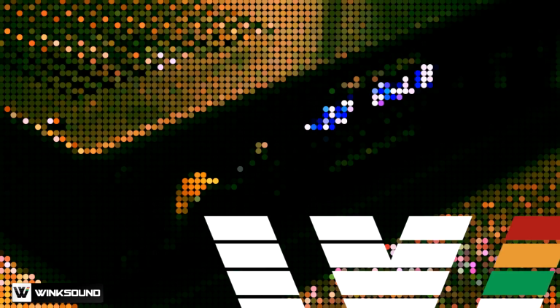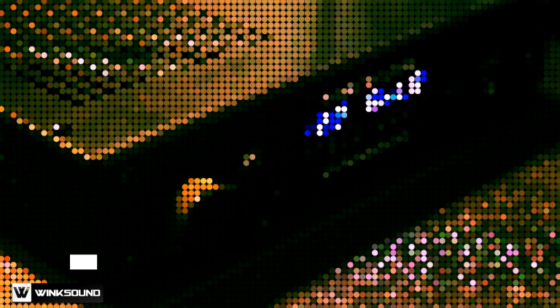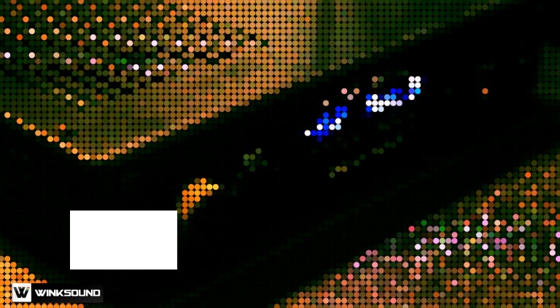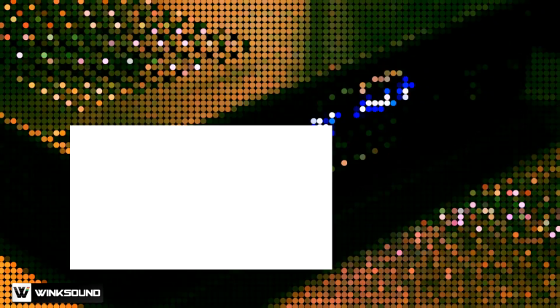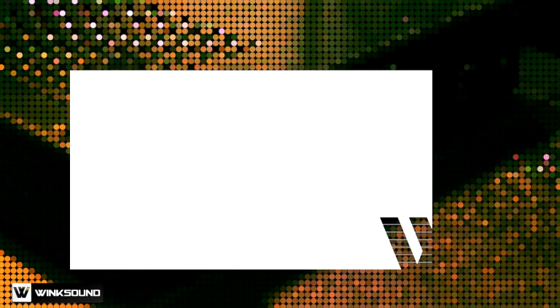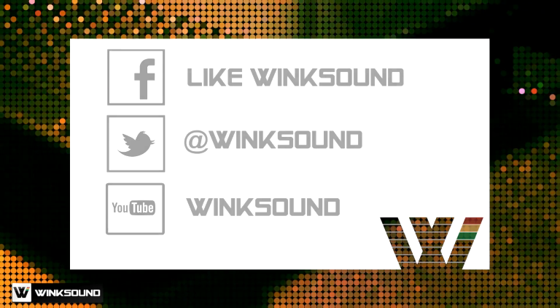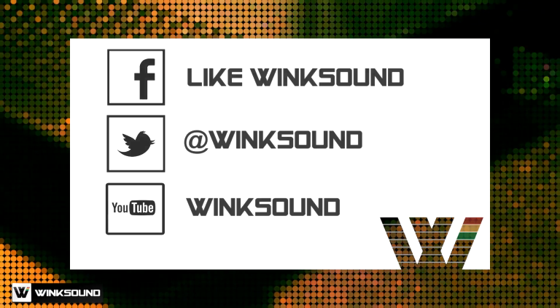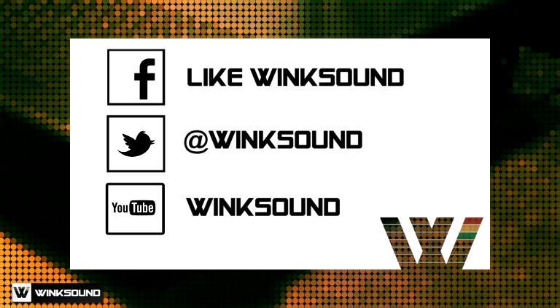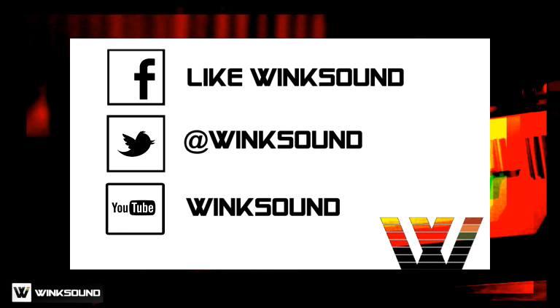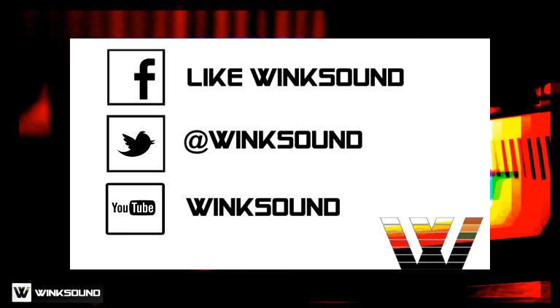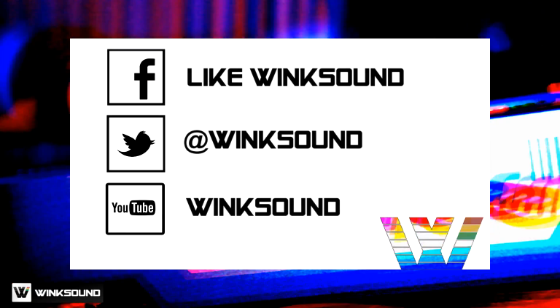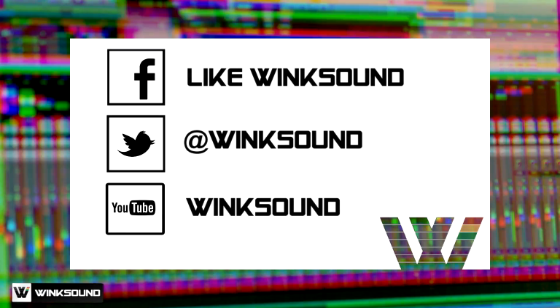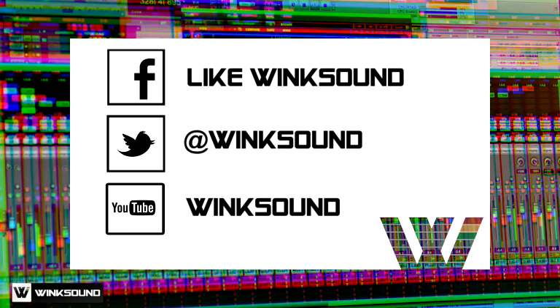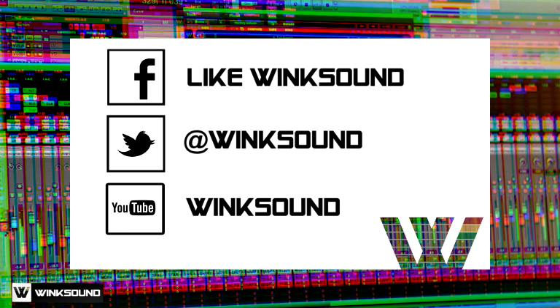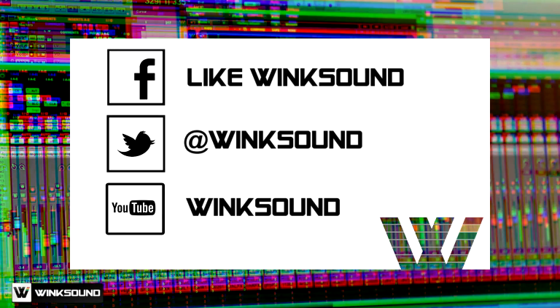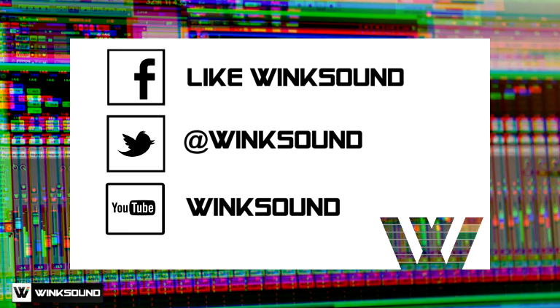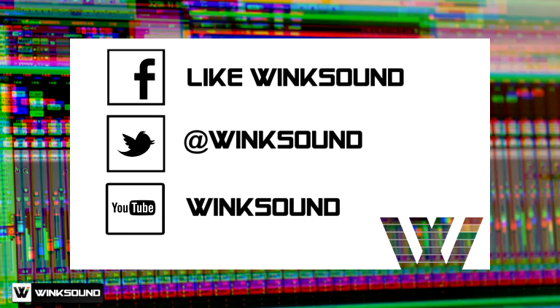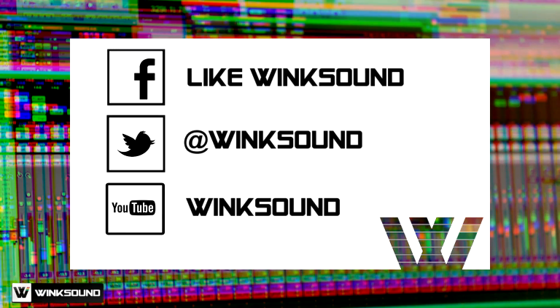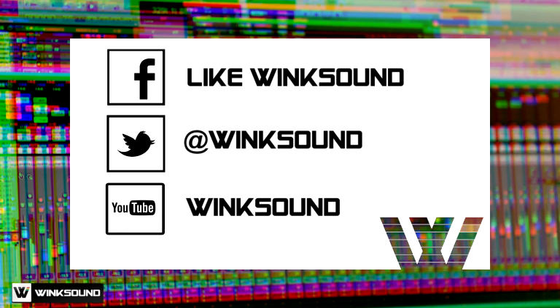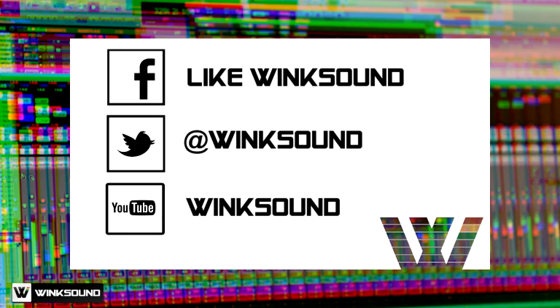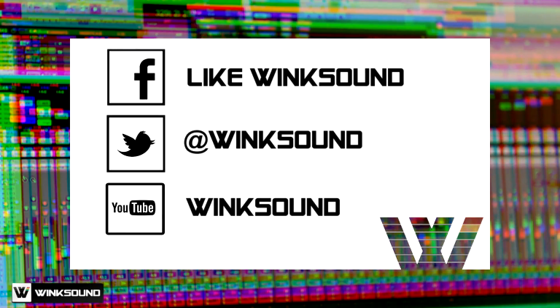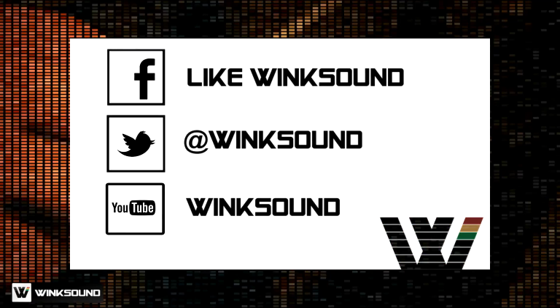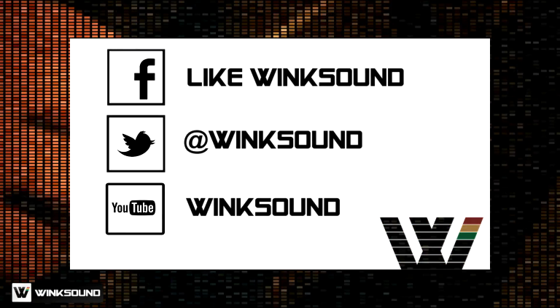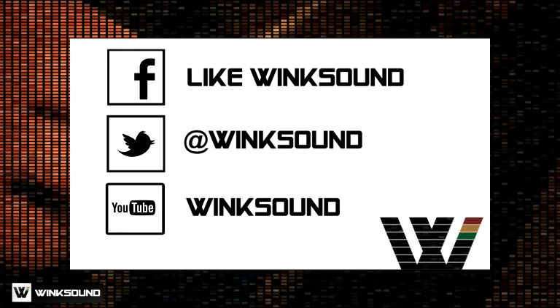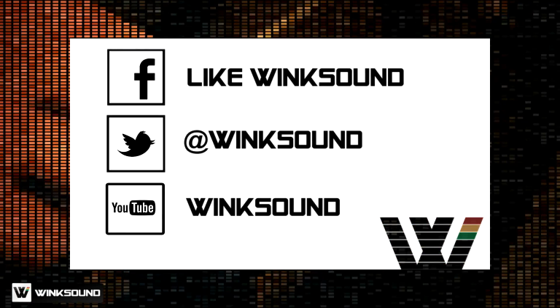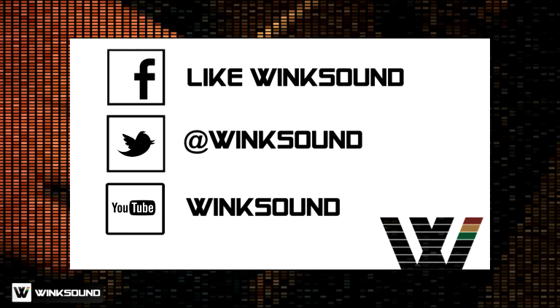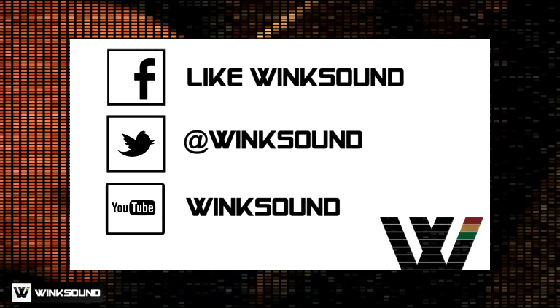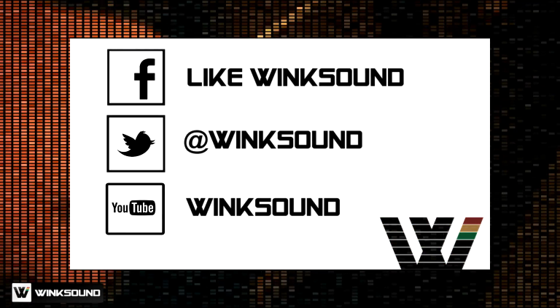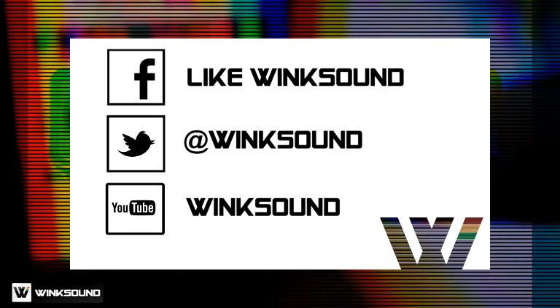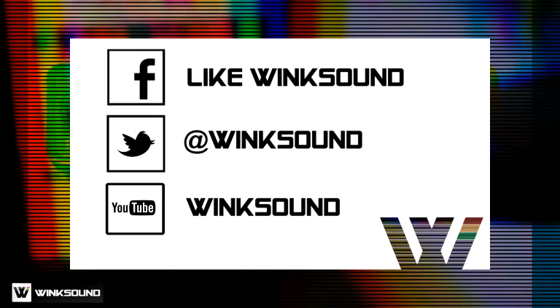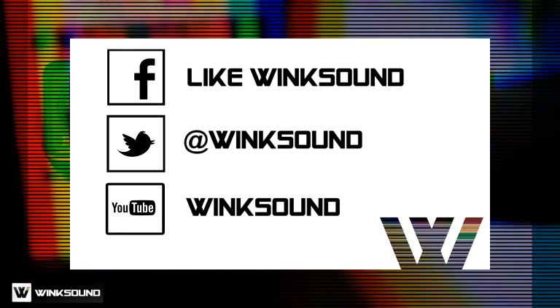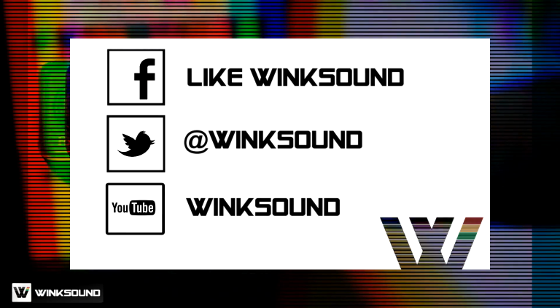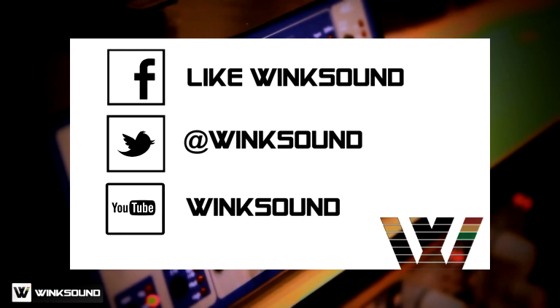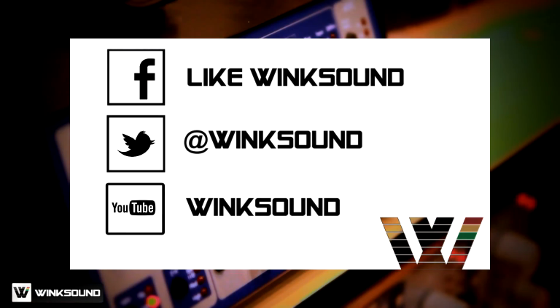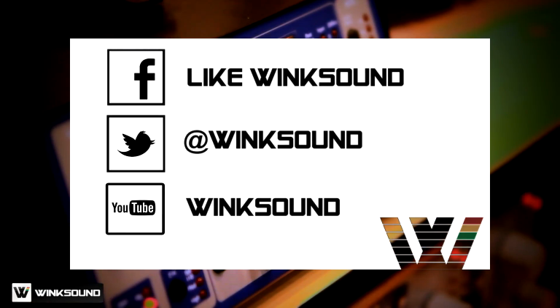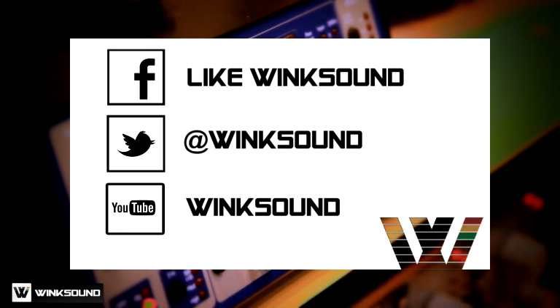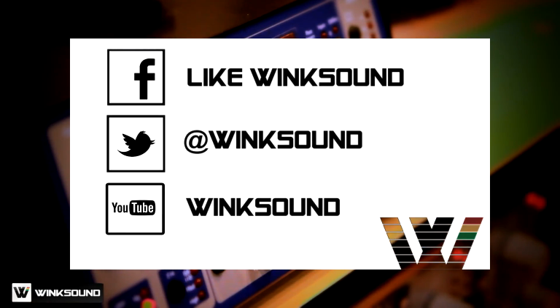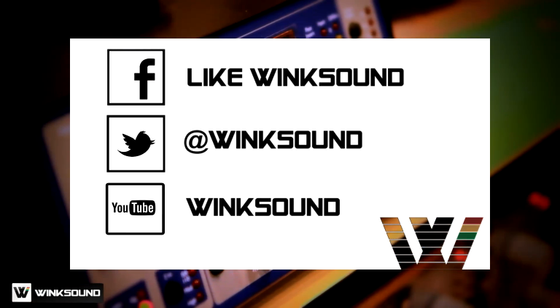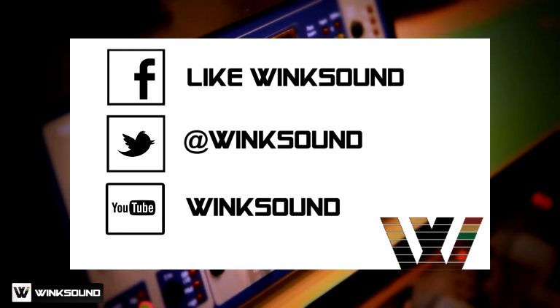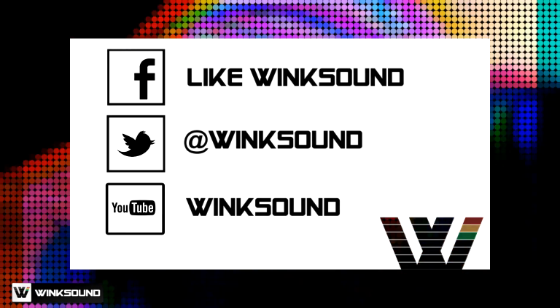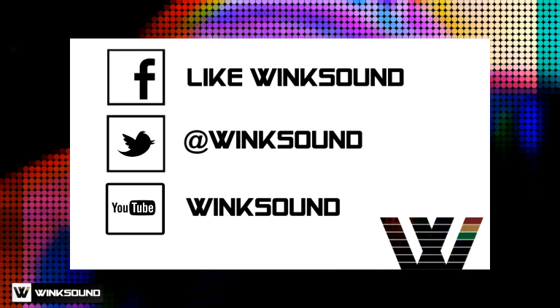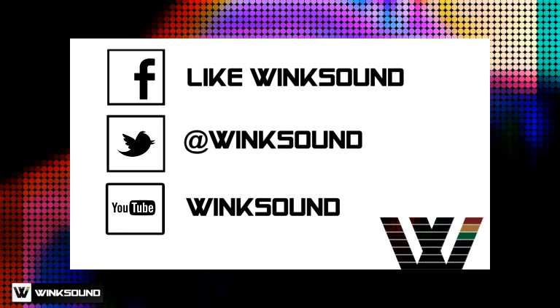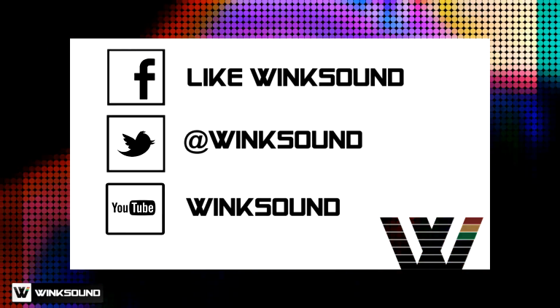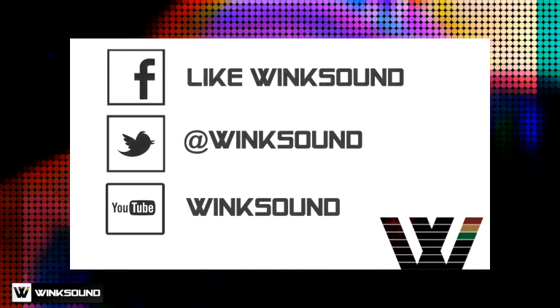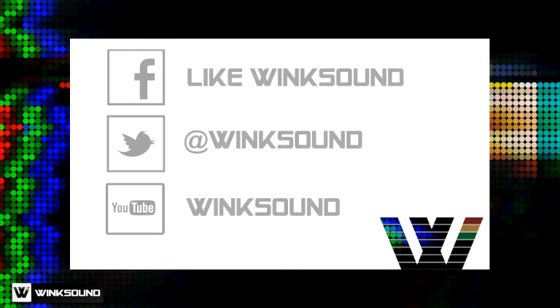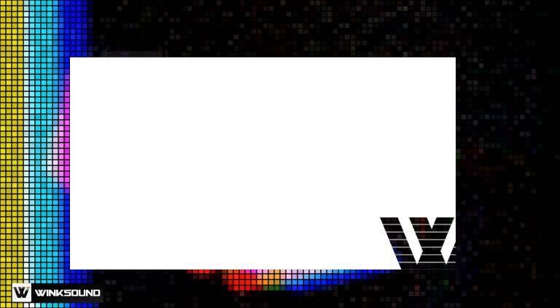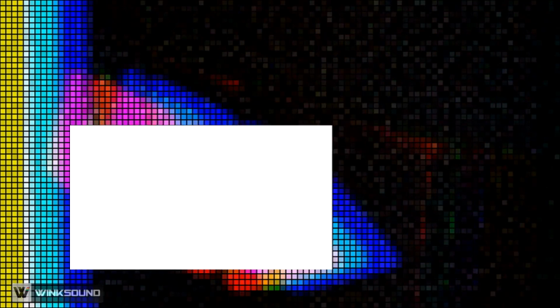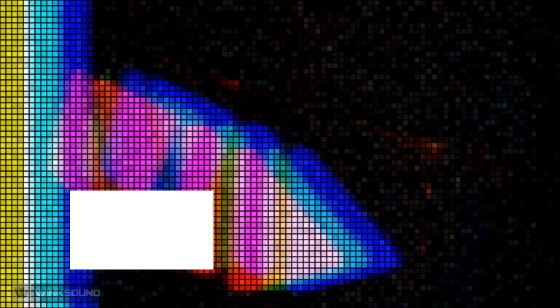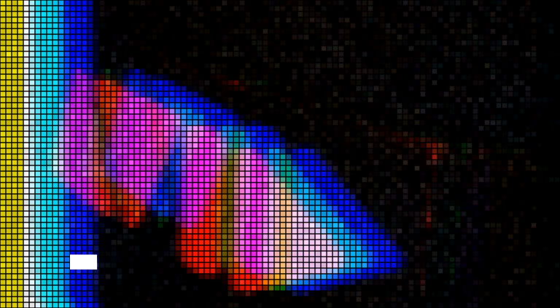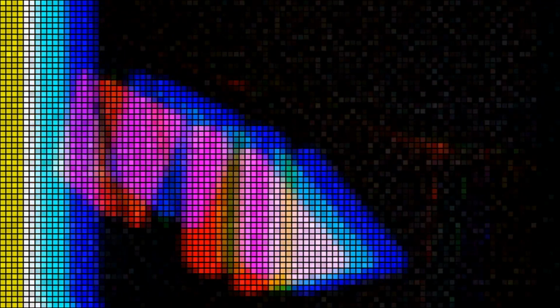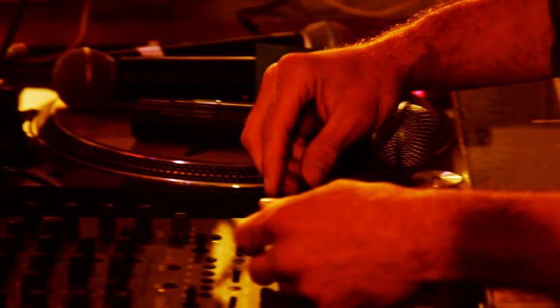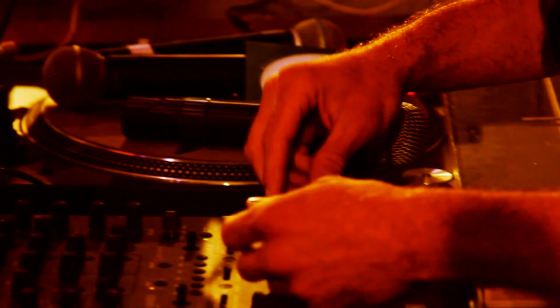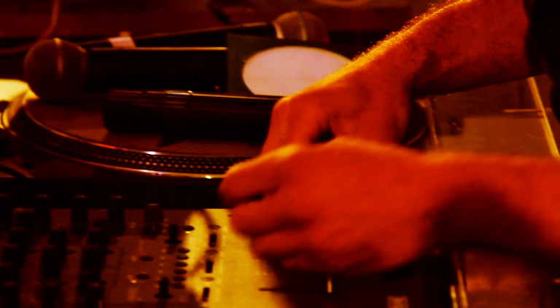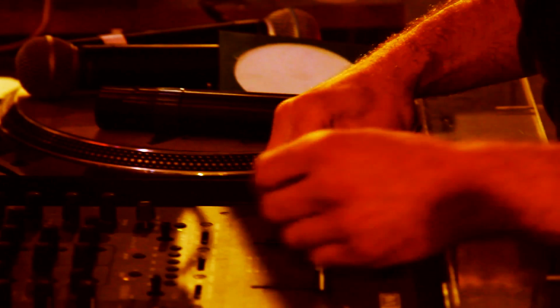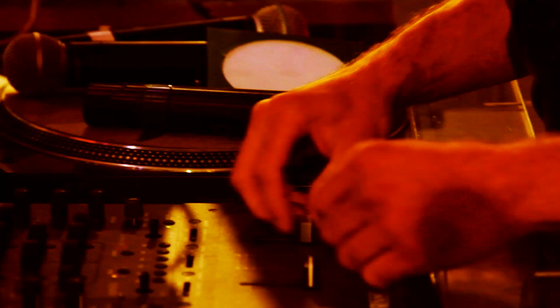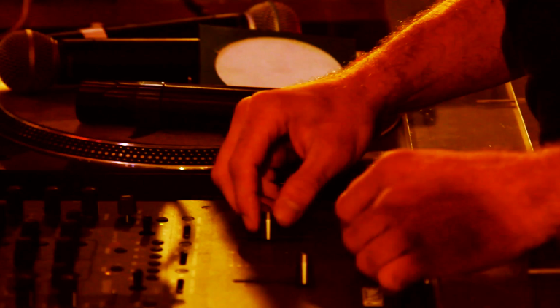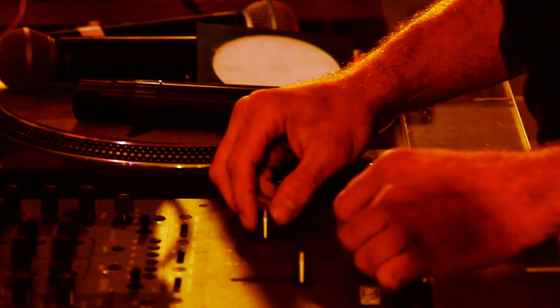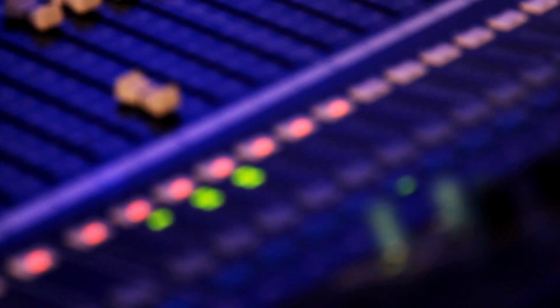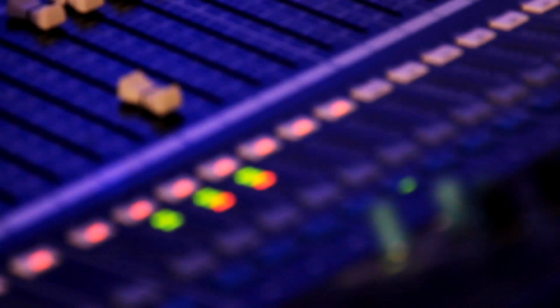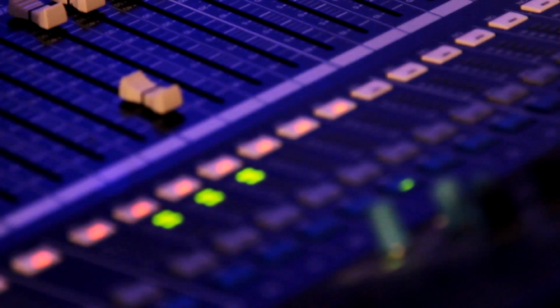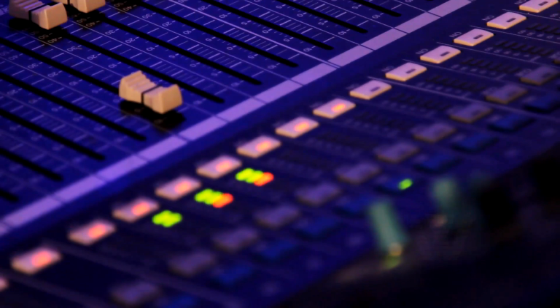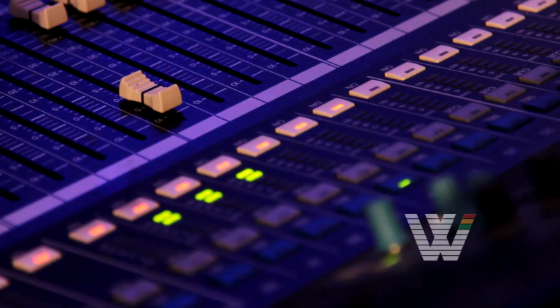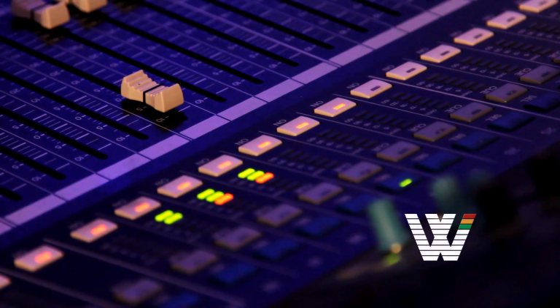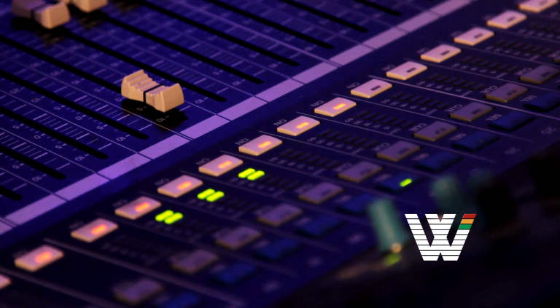Join the conversation by following WingSound on Facebook, Twitter, and YouTube to keep up with everything you need to know about music and audio technology.